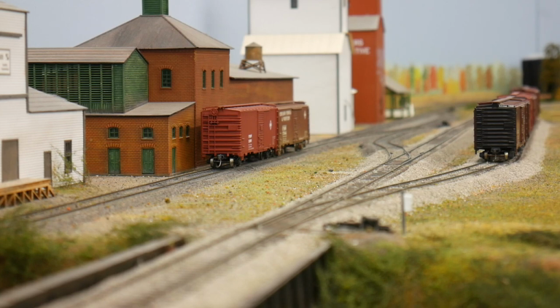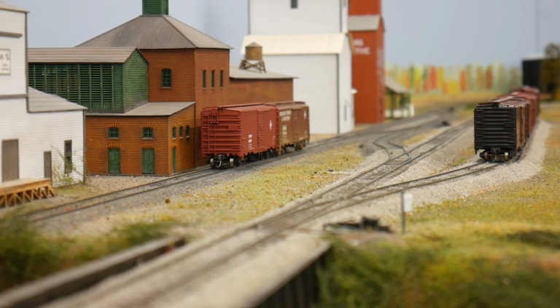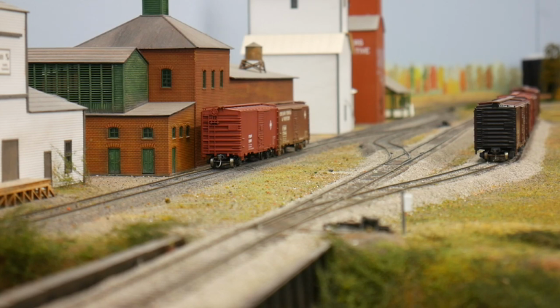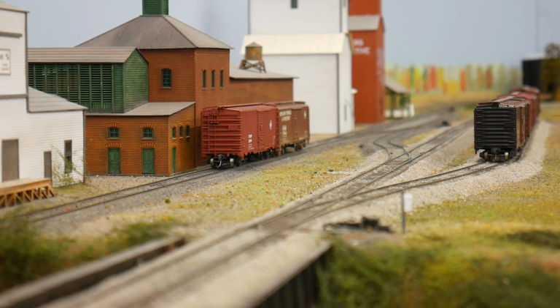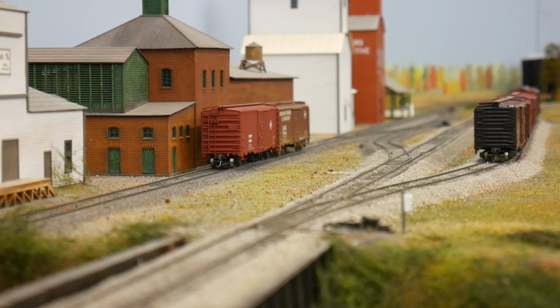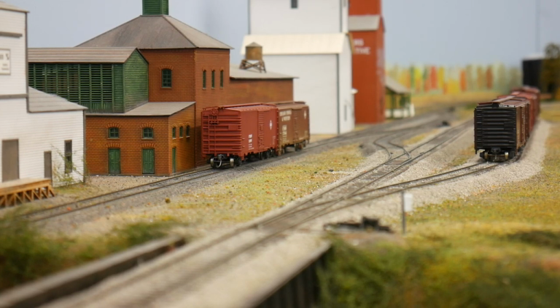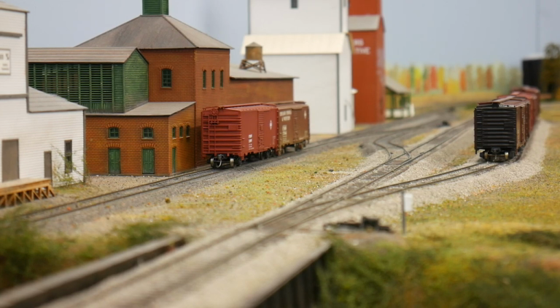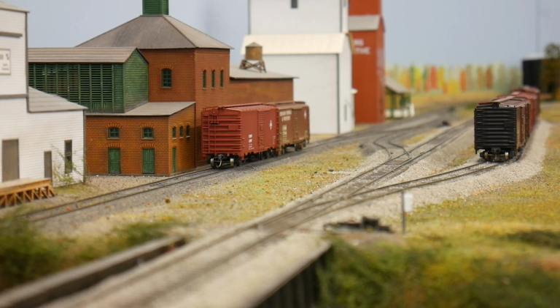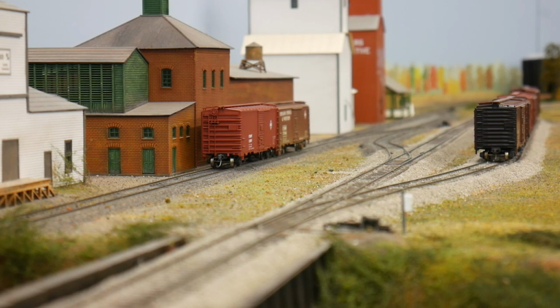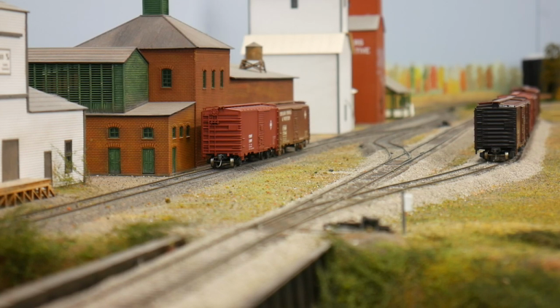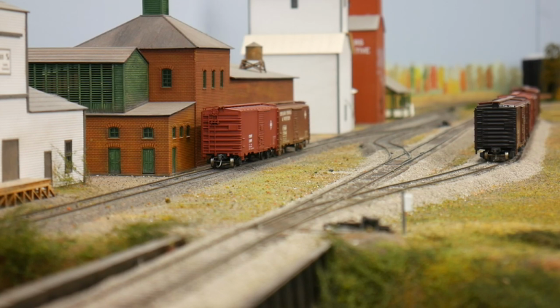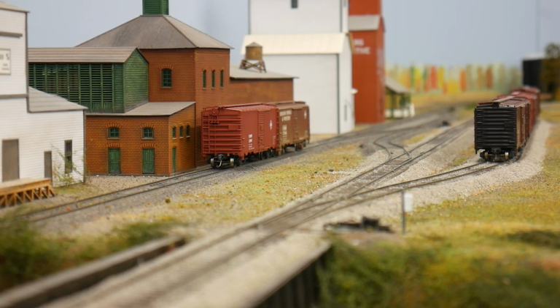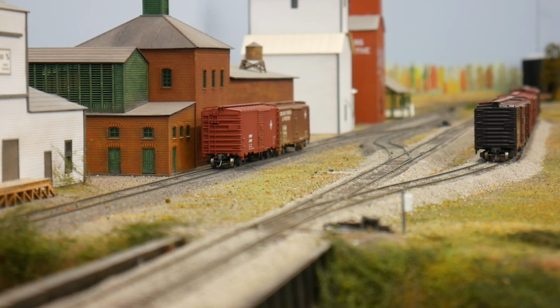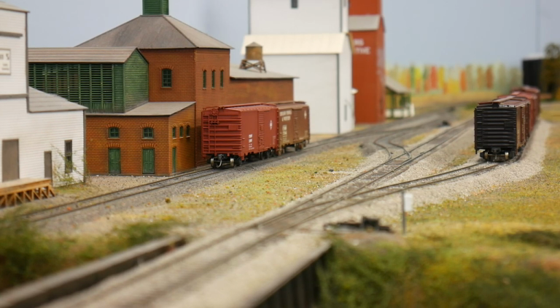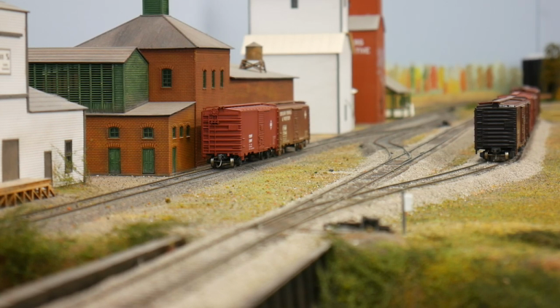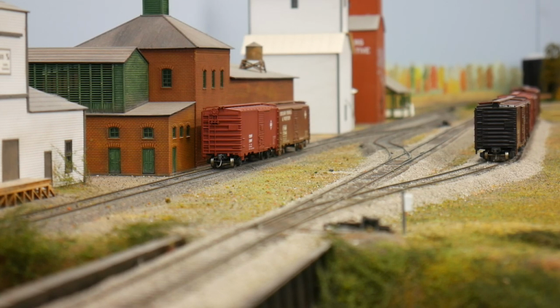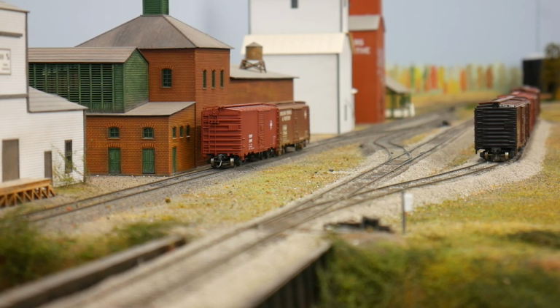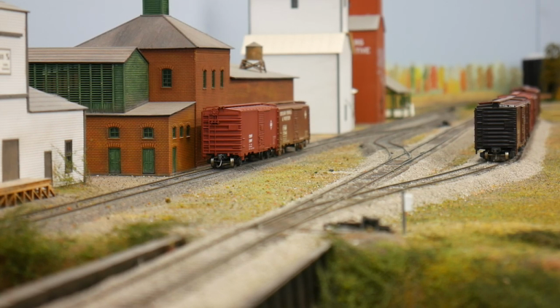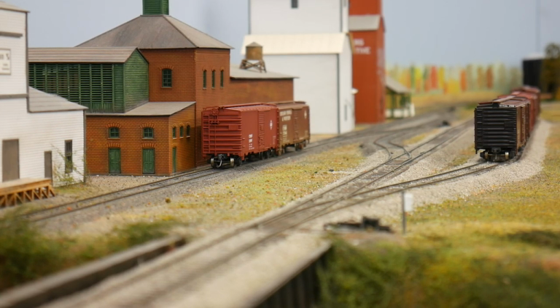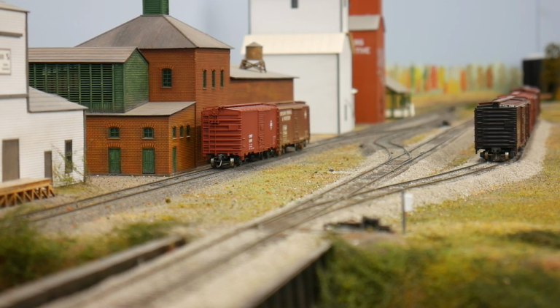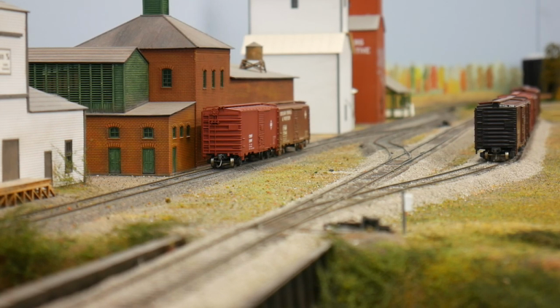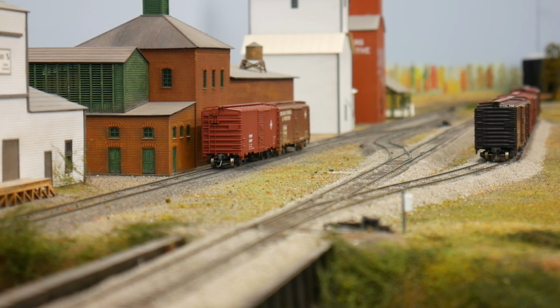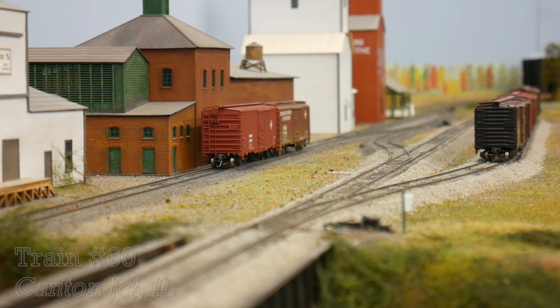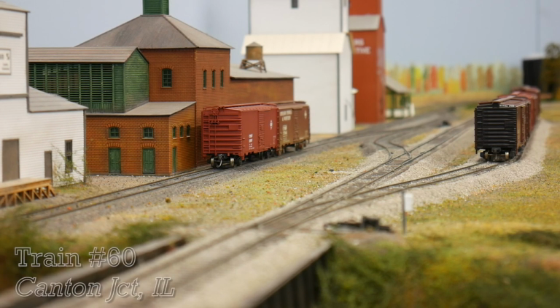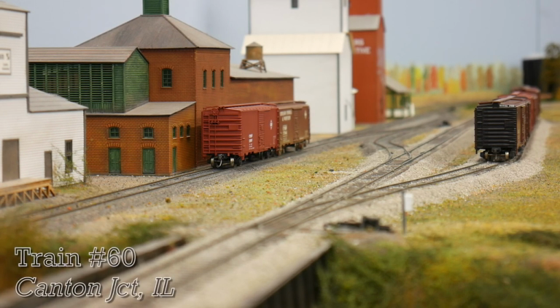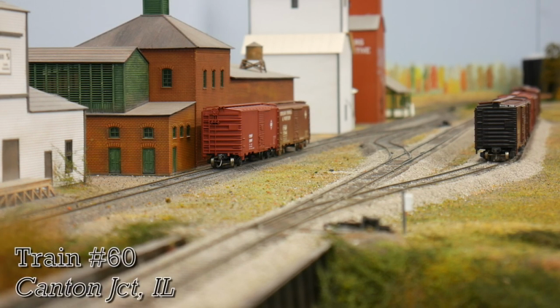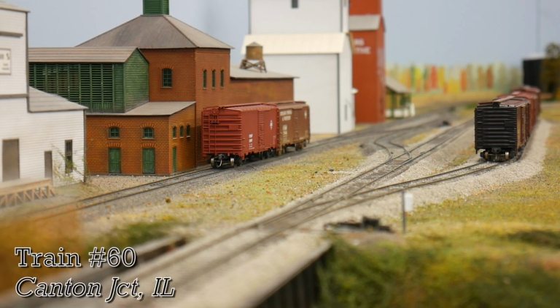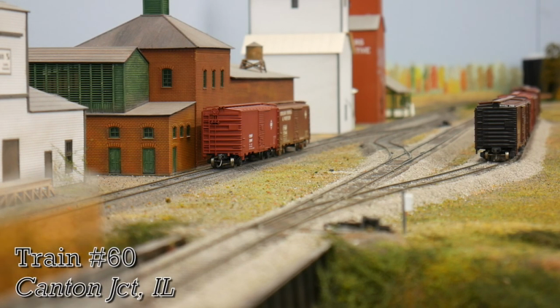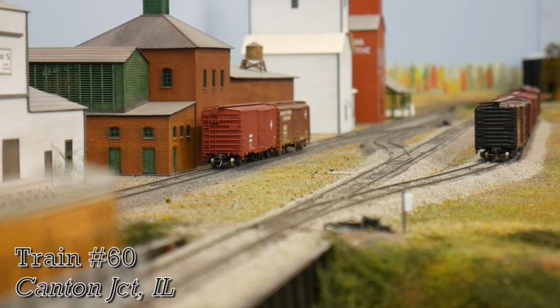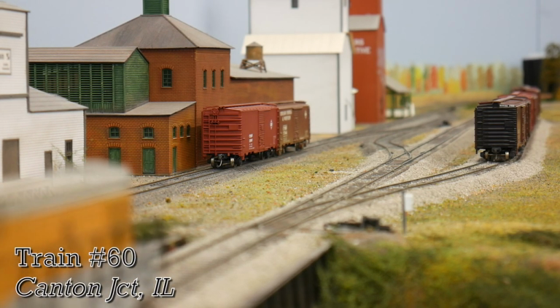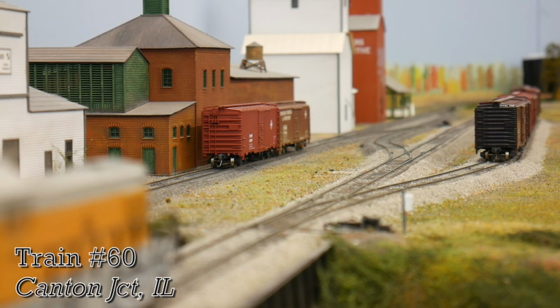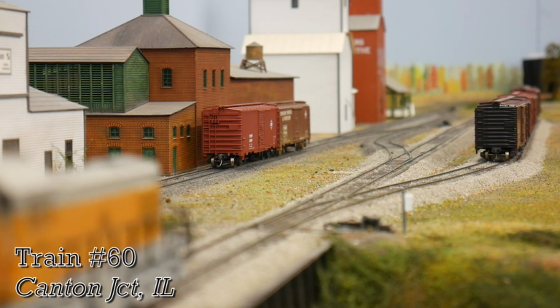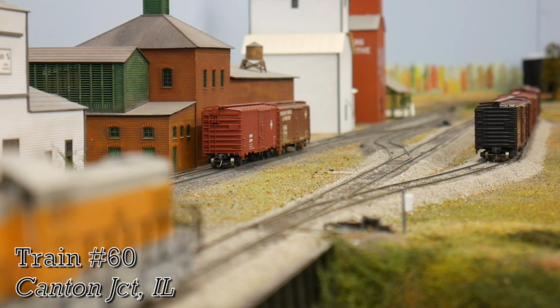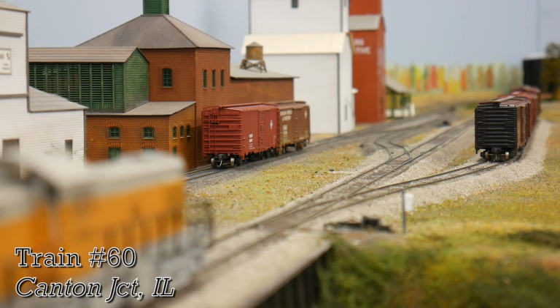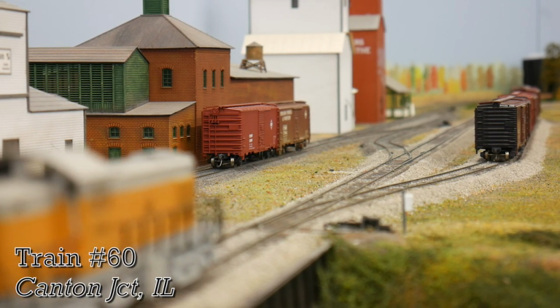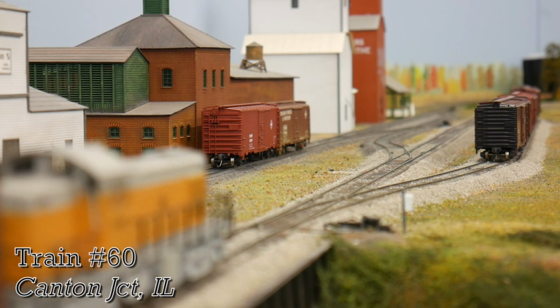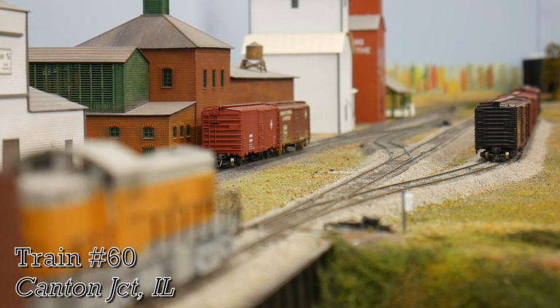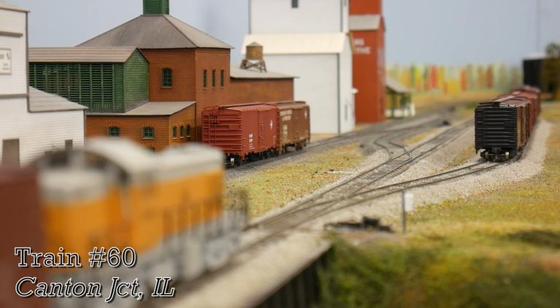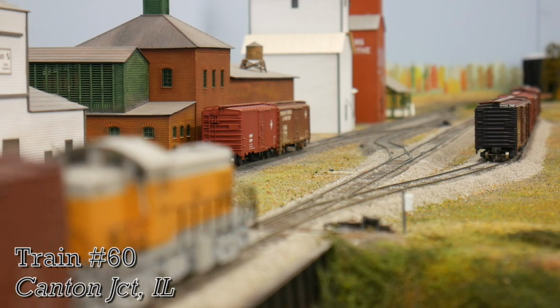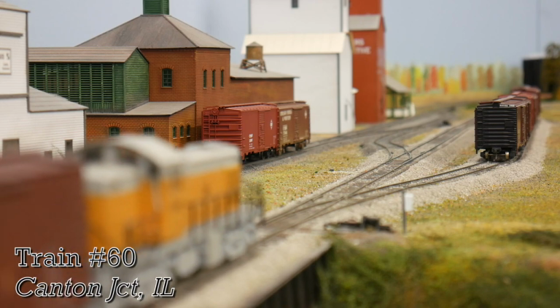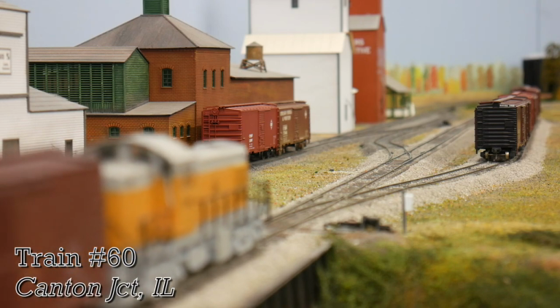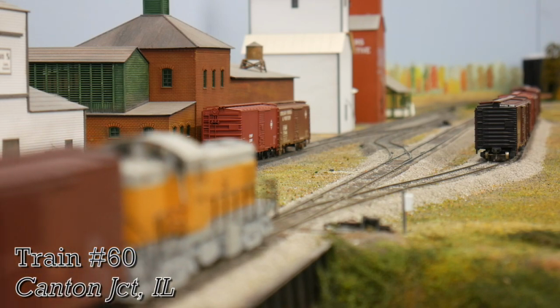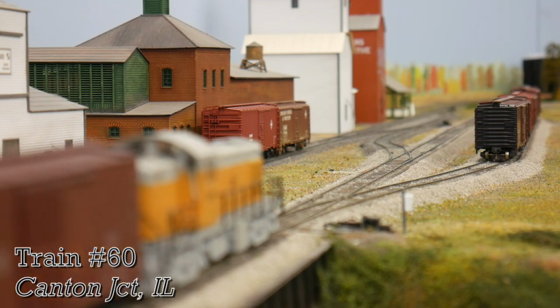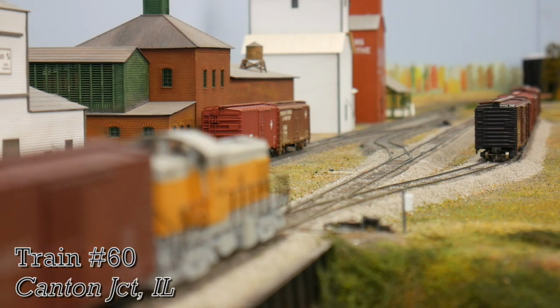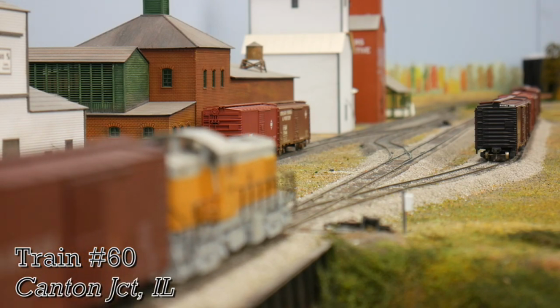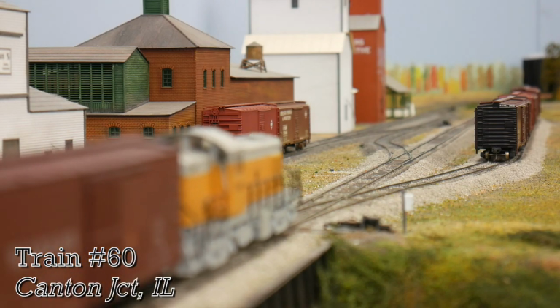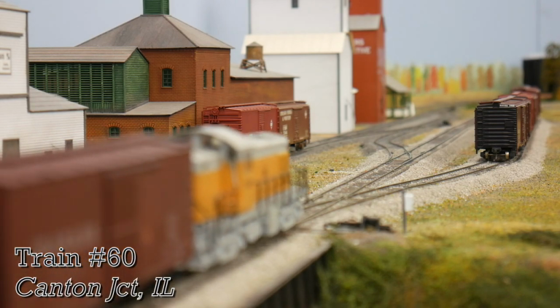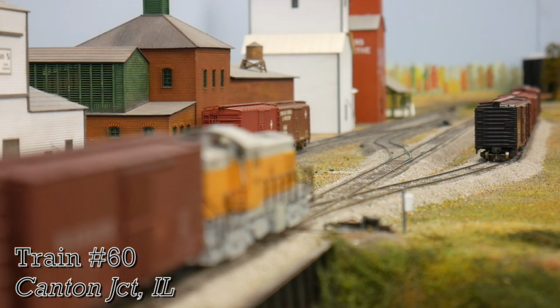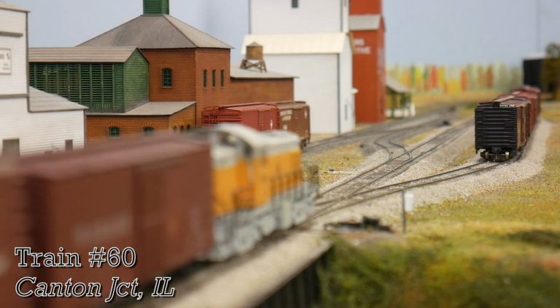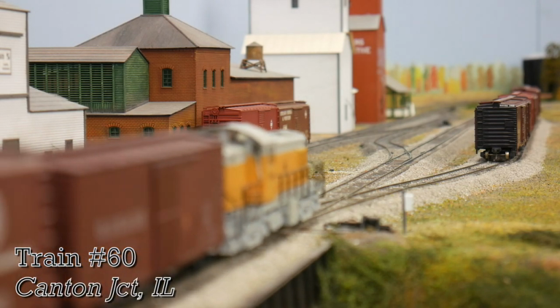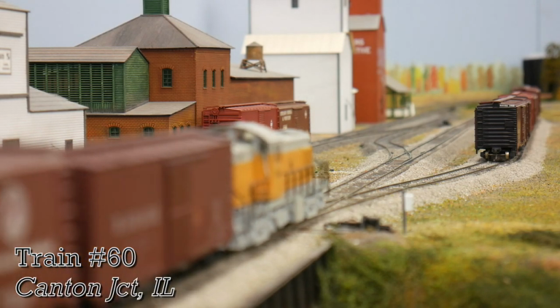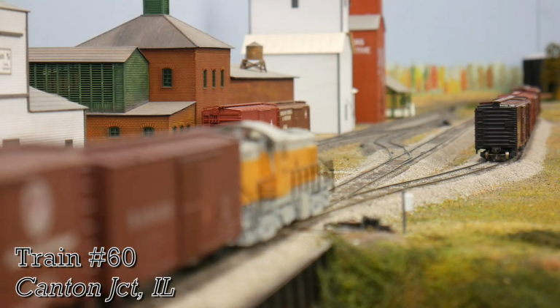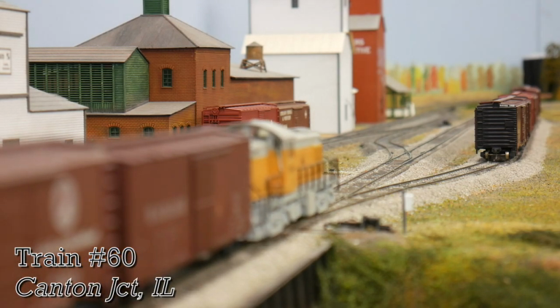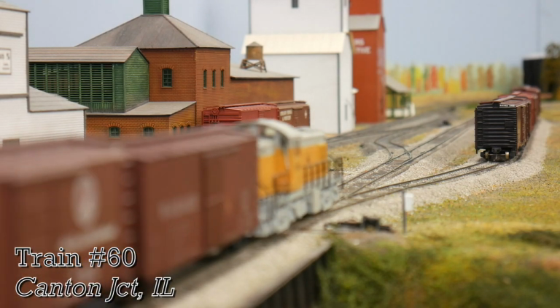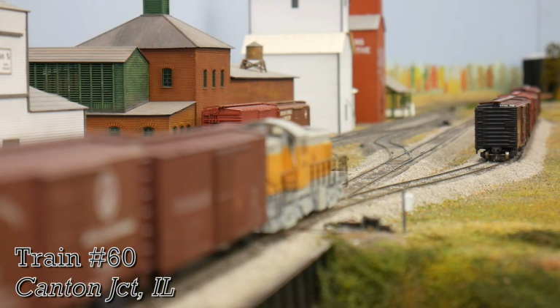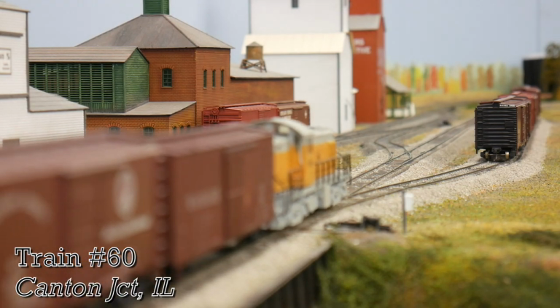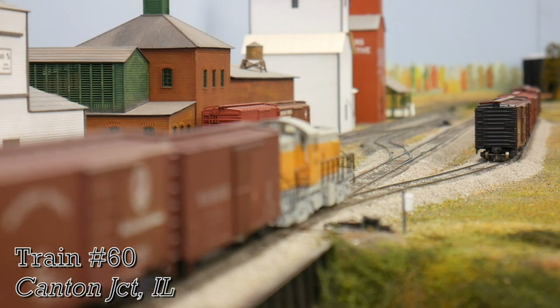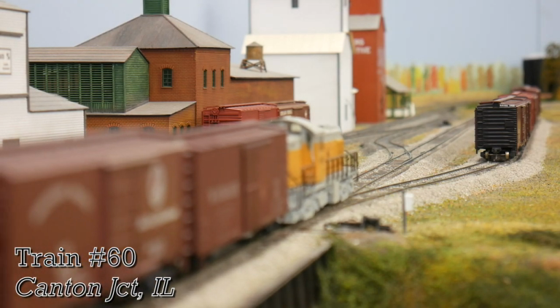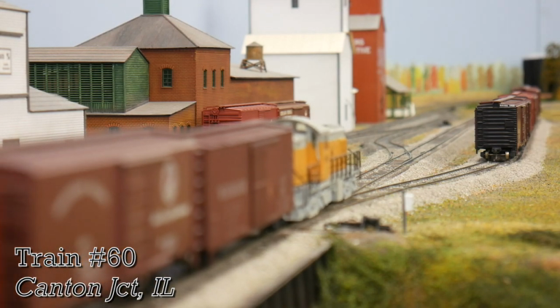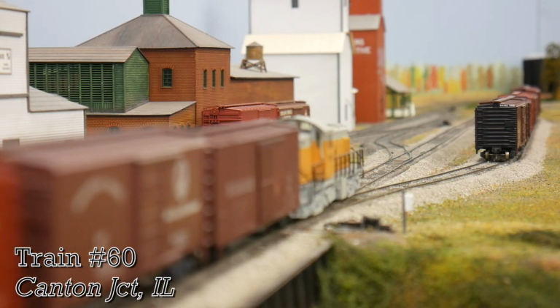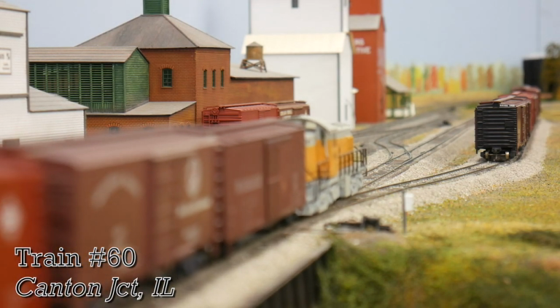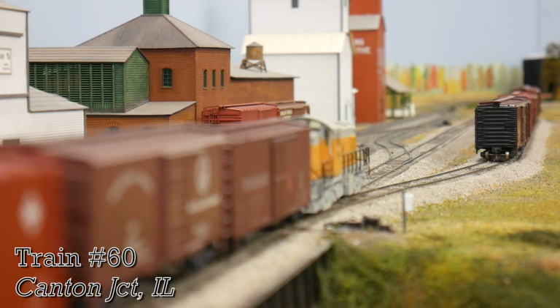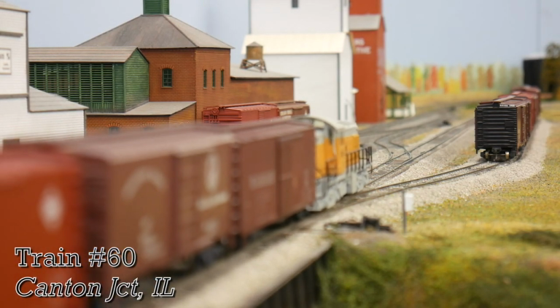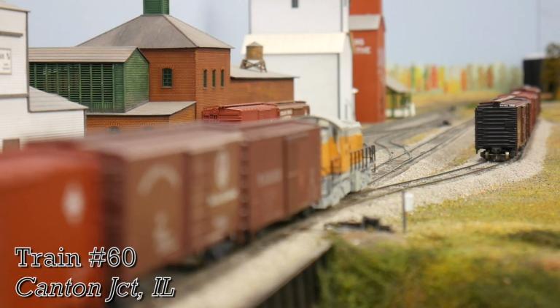Train 60, coming out of Galesburg after 93, would enter the coal branch. And with that, the railroad would break for lunch, which would cue our time to leave.